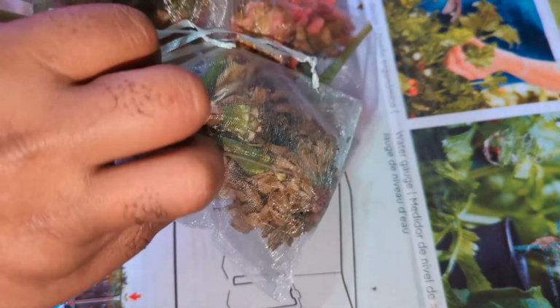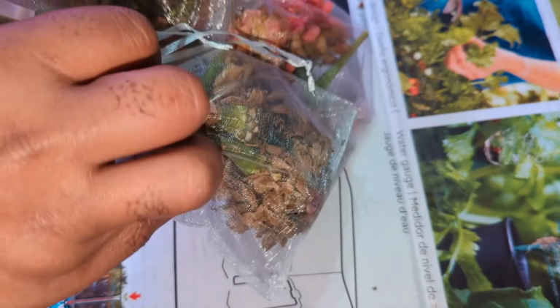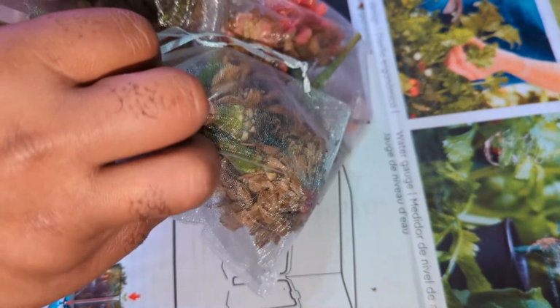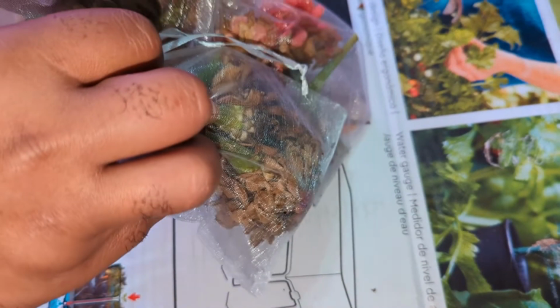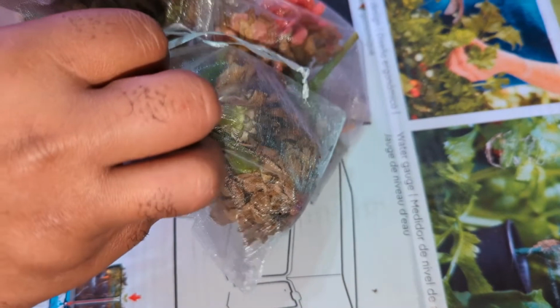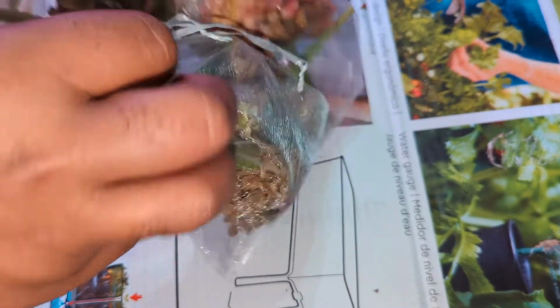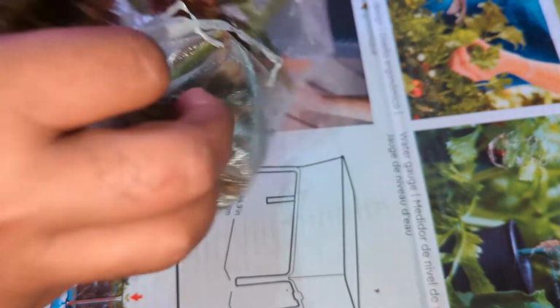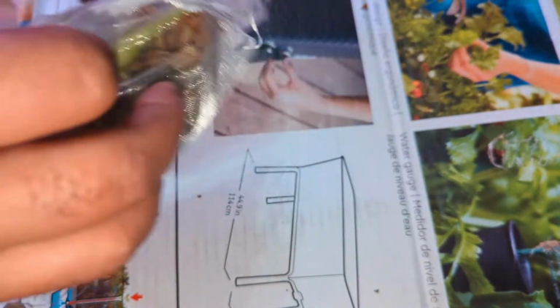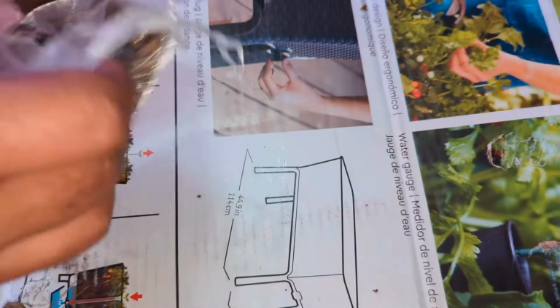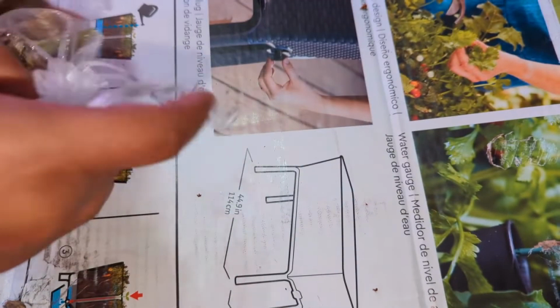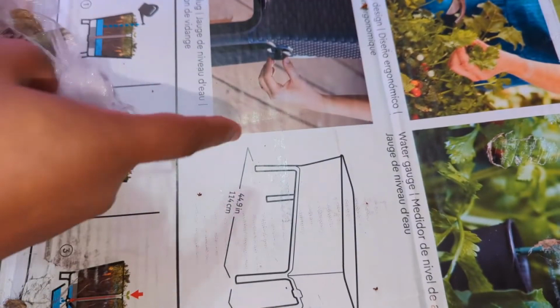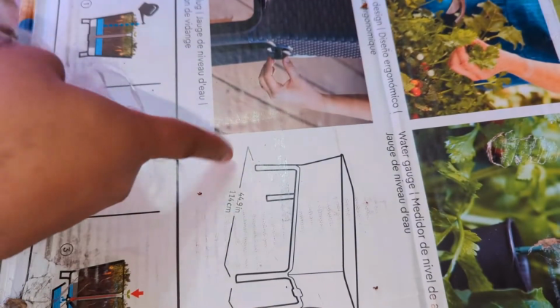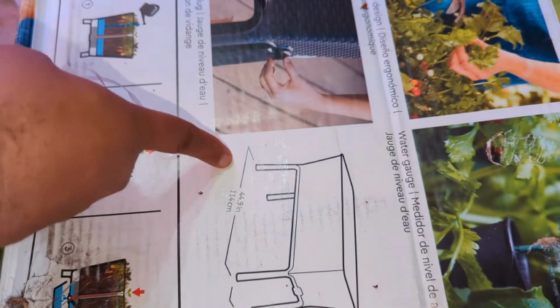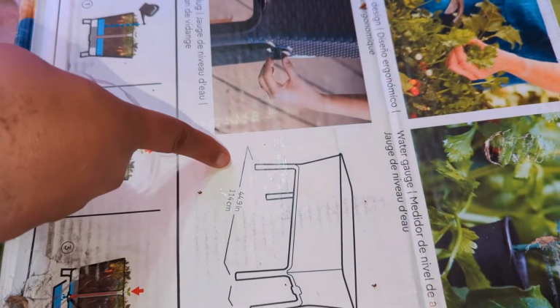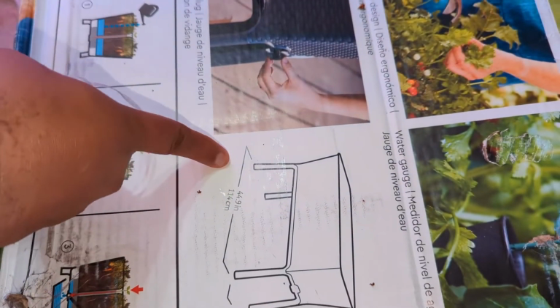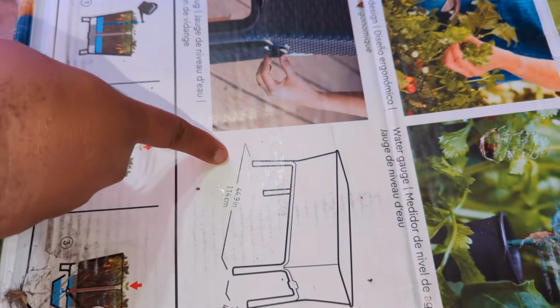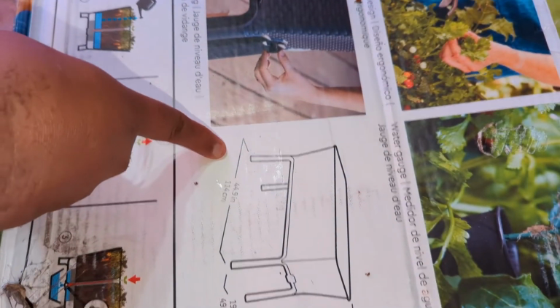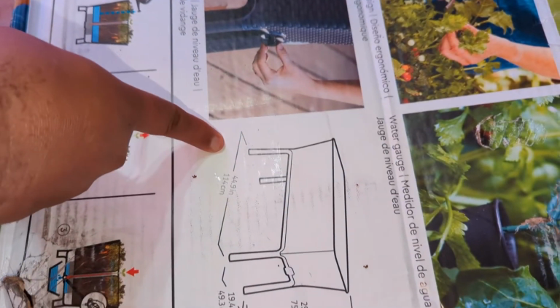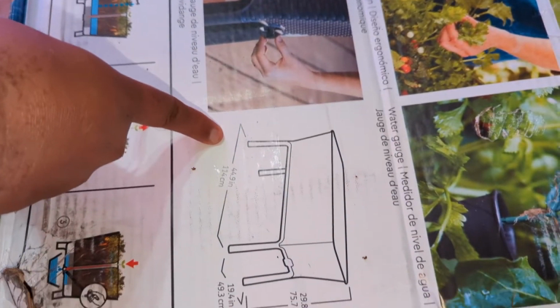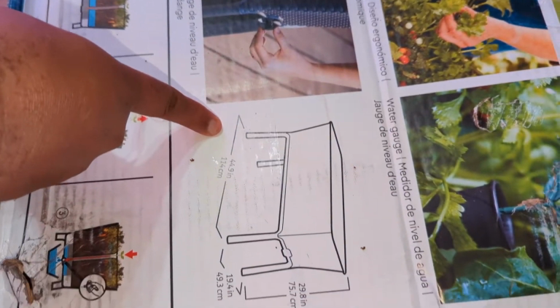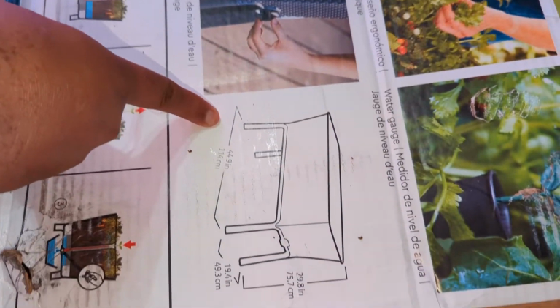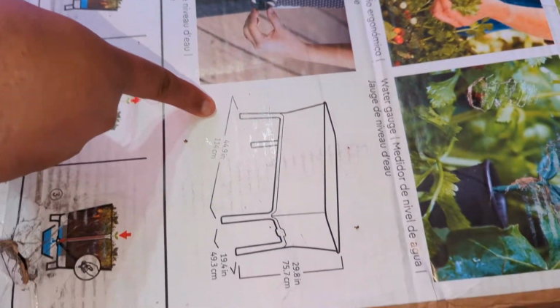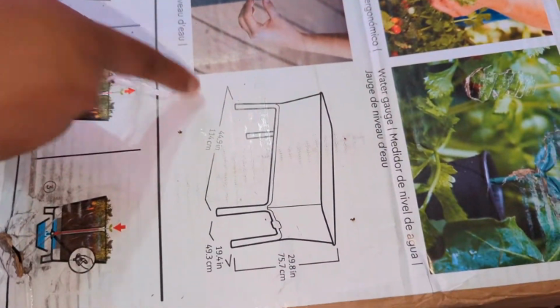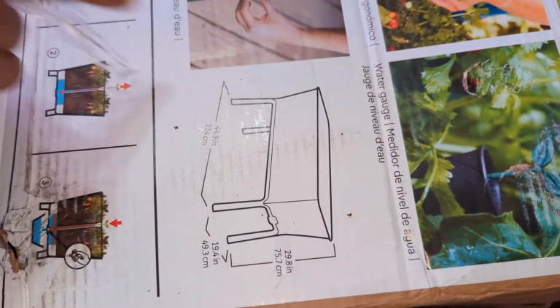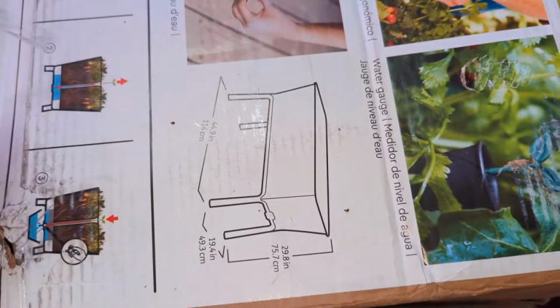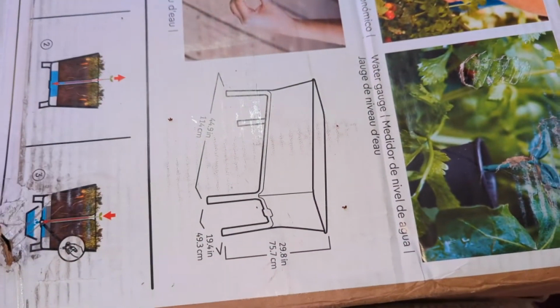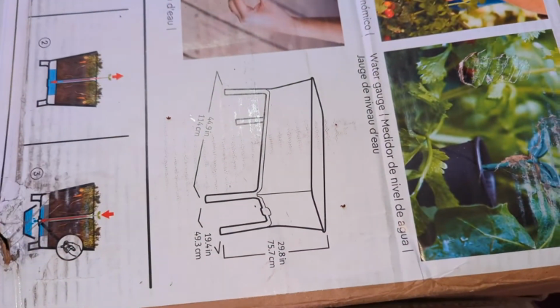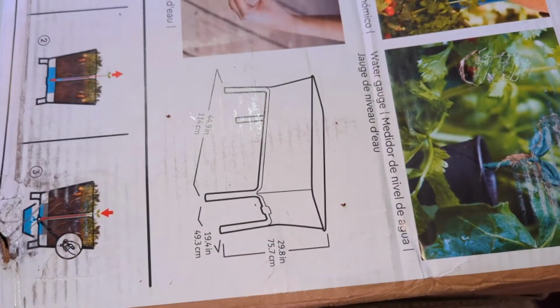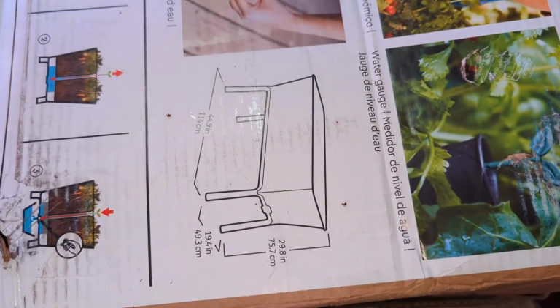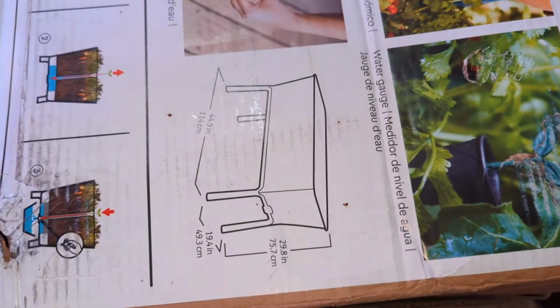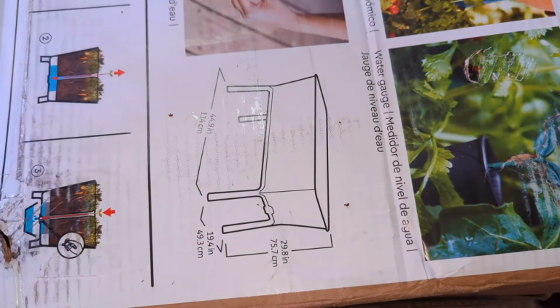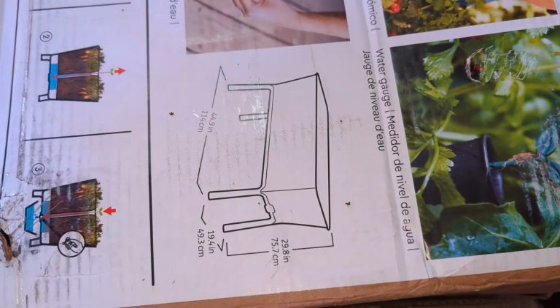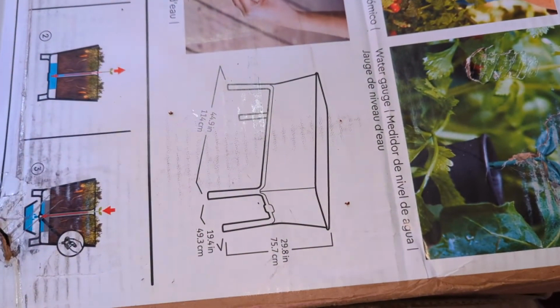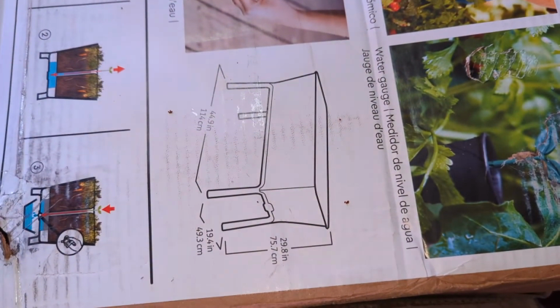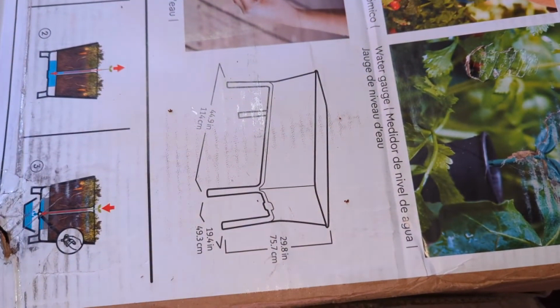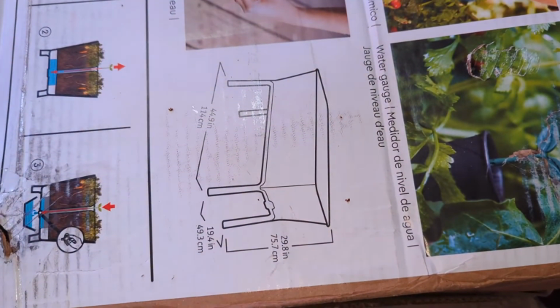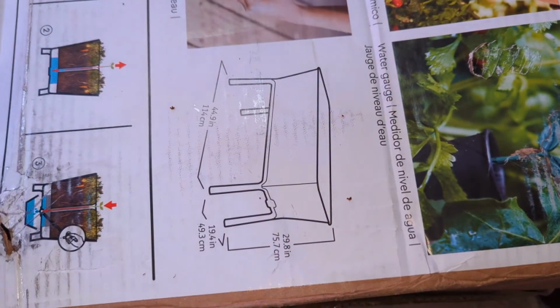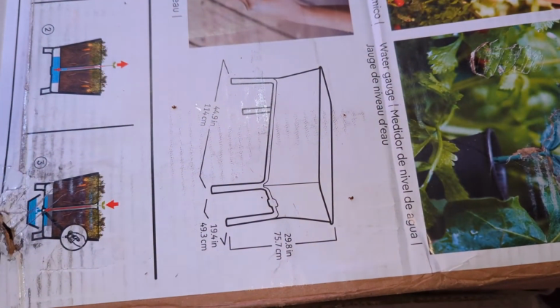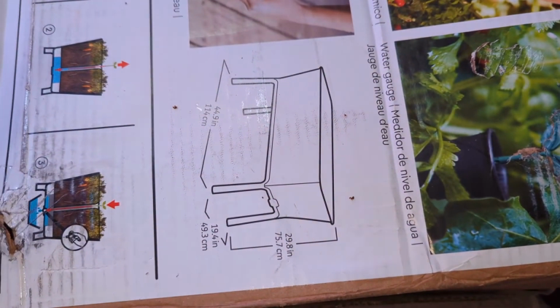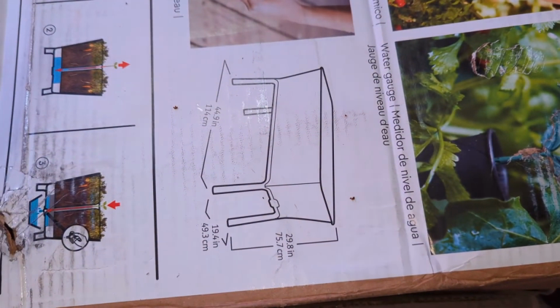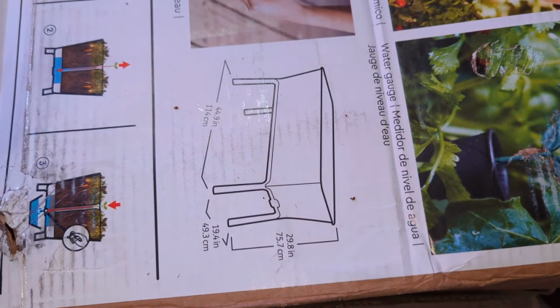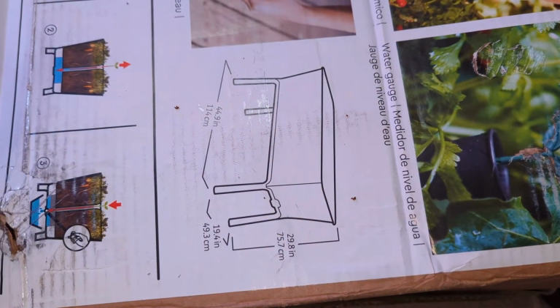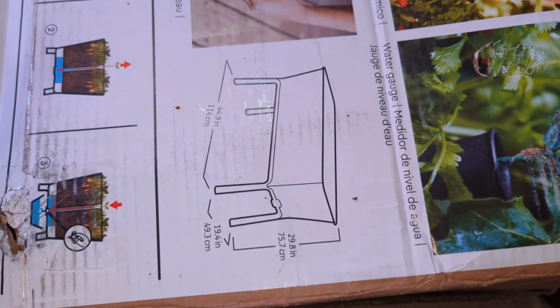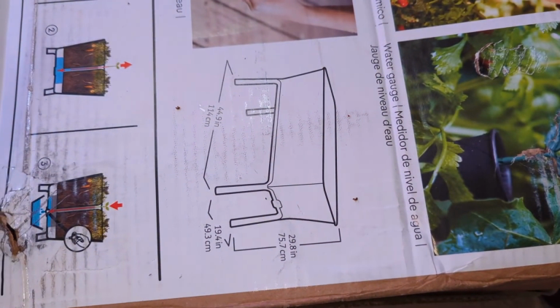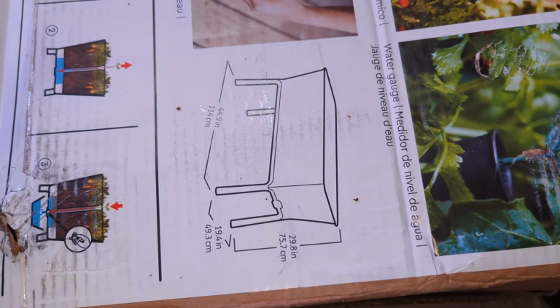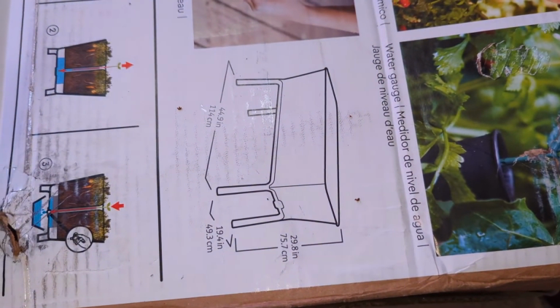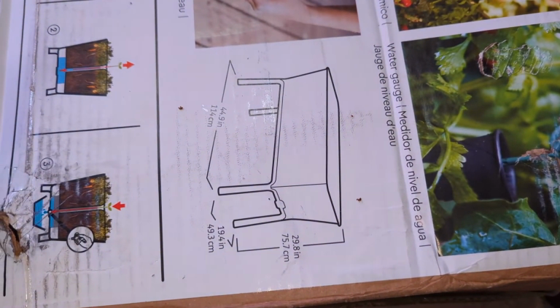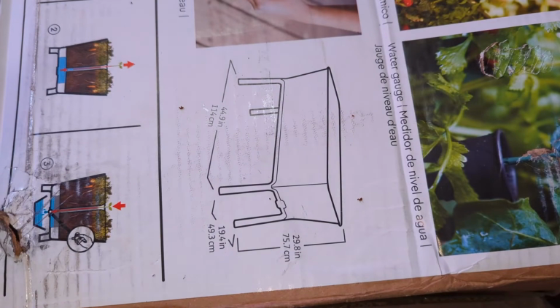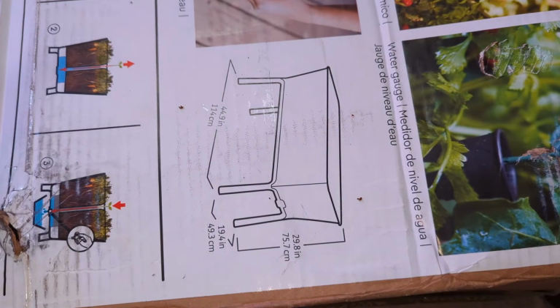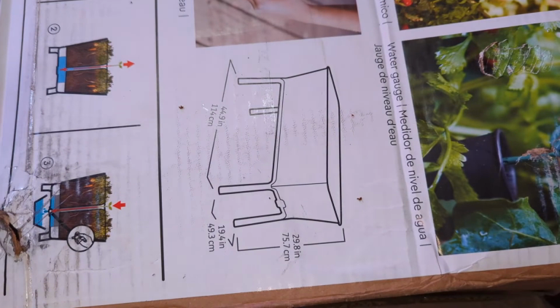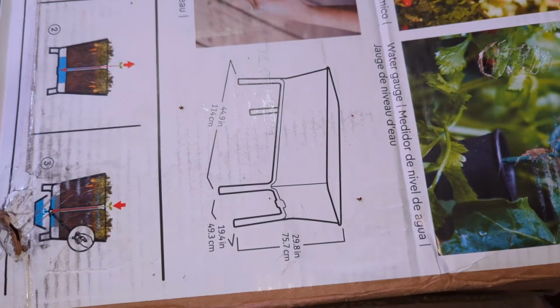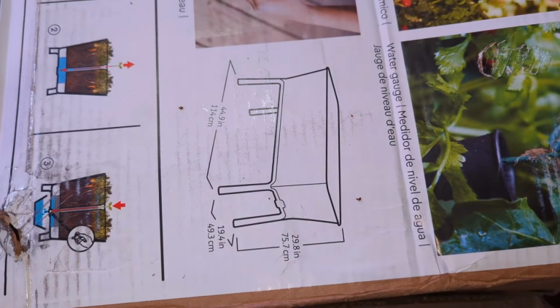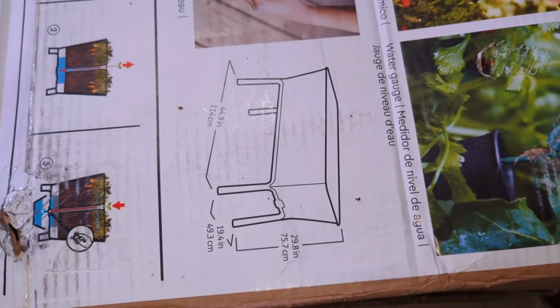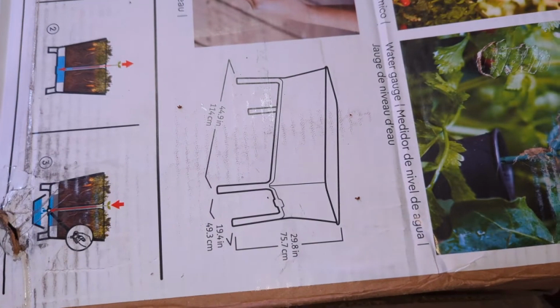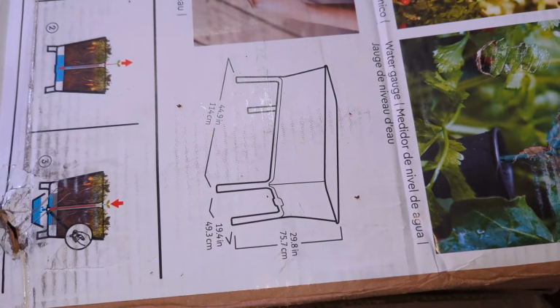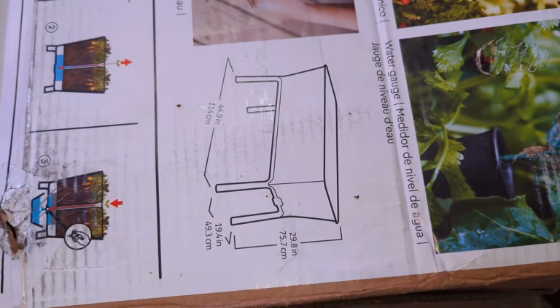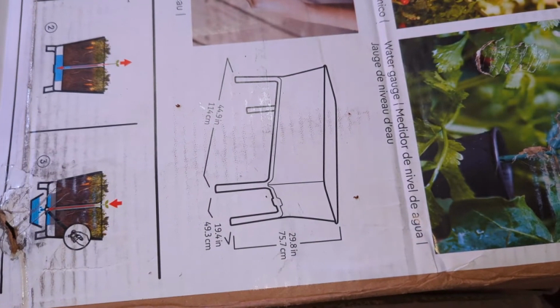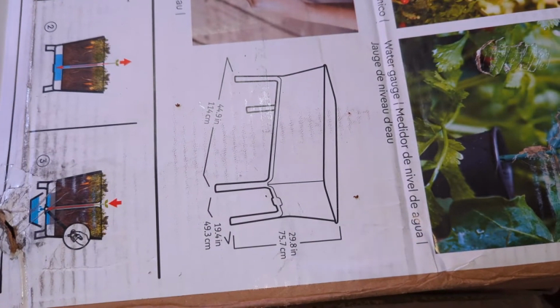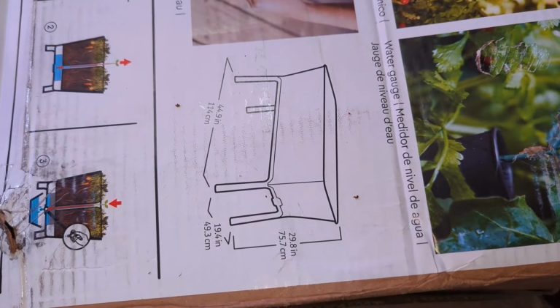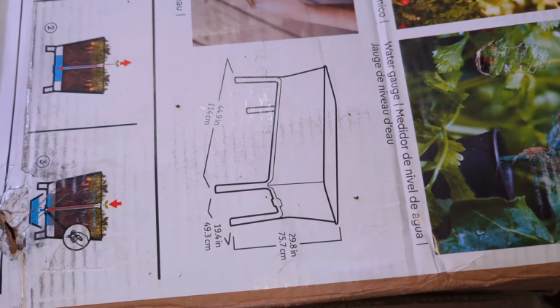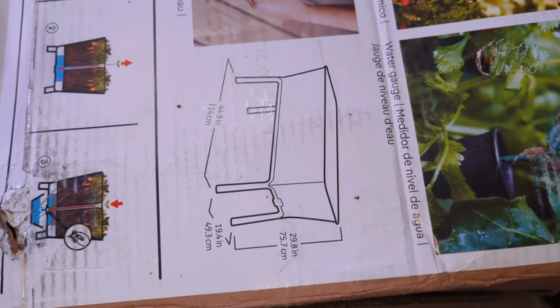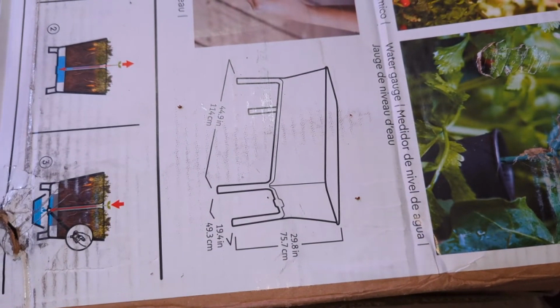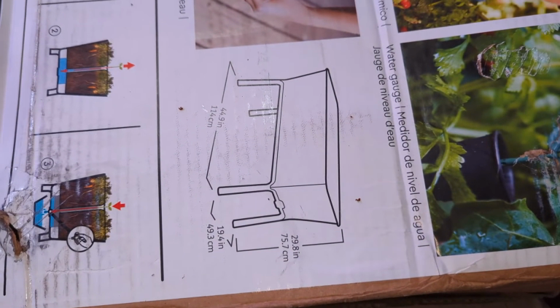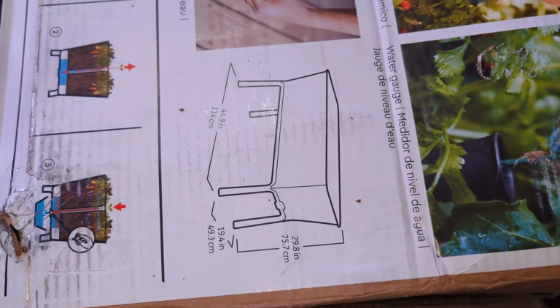Alright, thanks for watching — hopefully that's a helpful tip. I will talk about this garden bed in a different video. Thanks for watching, please like and subscribe, have a great day!